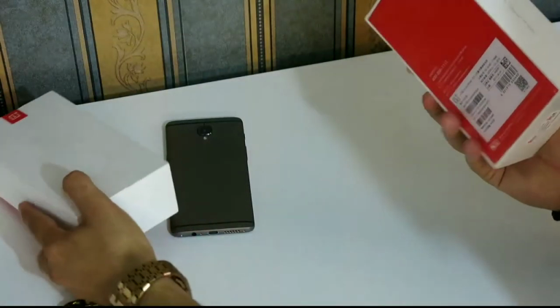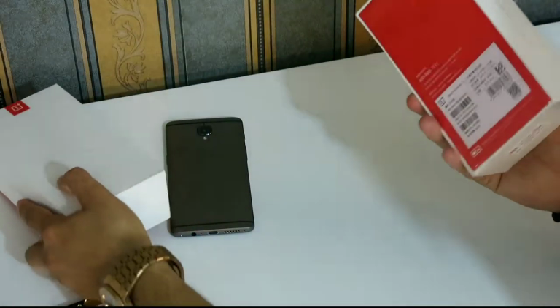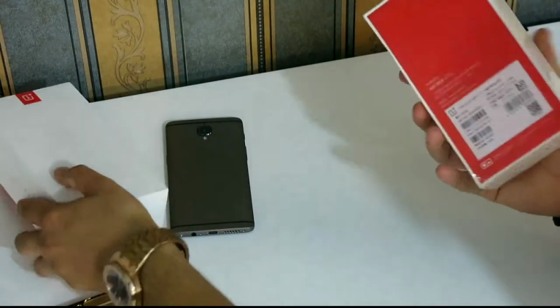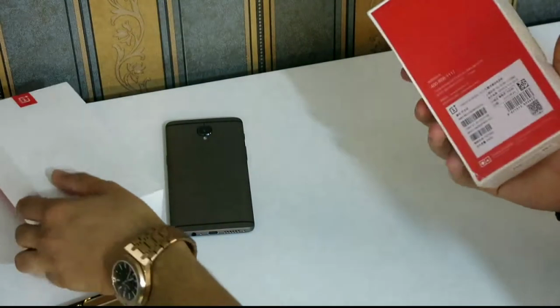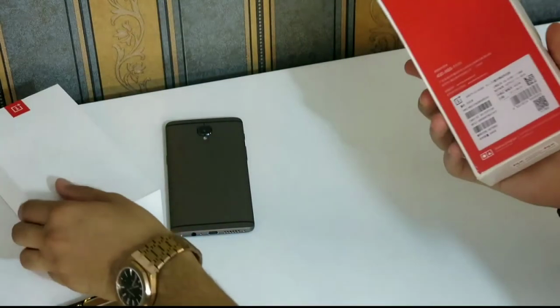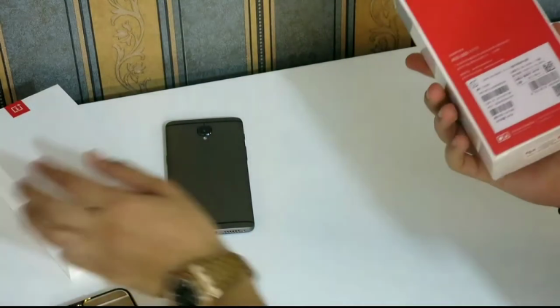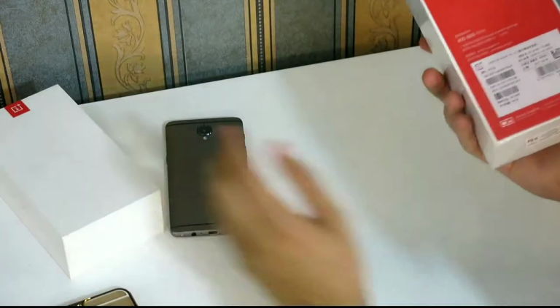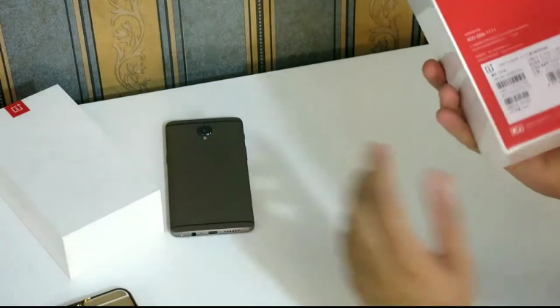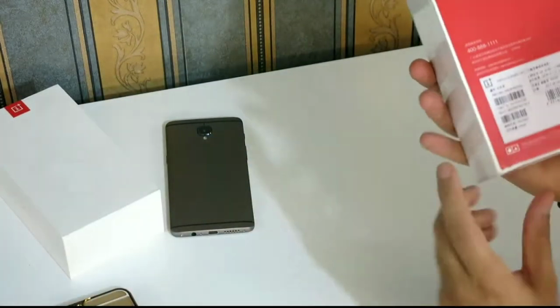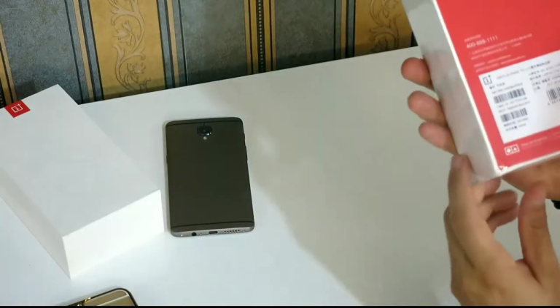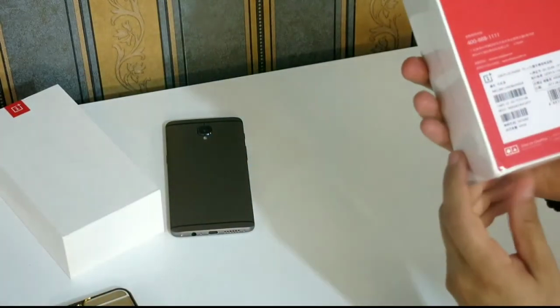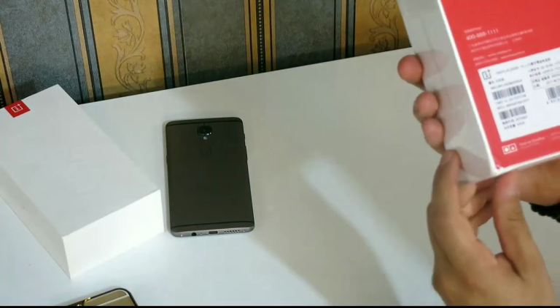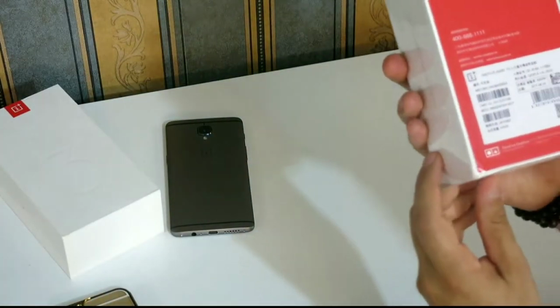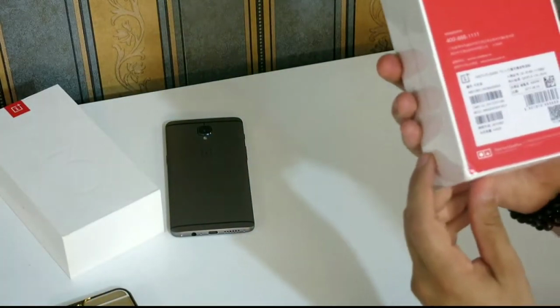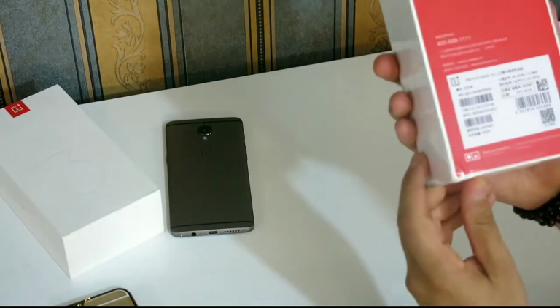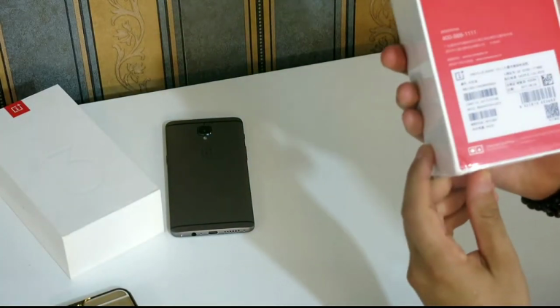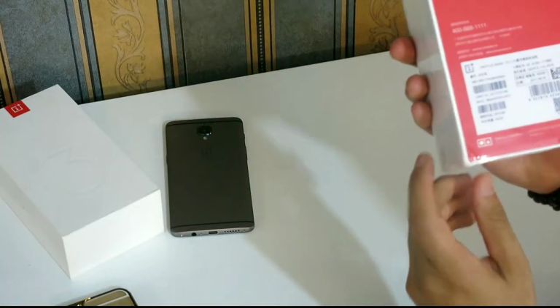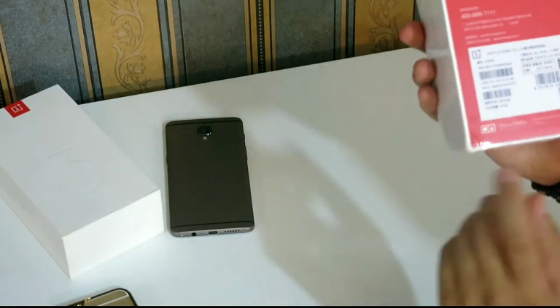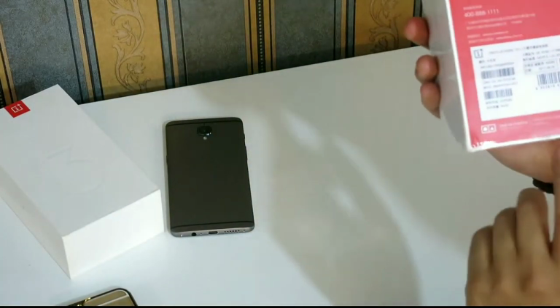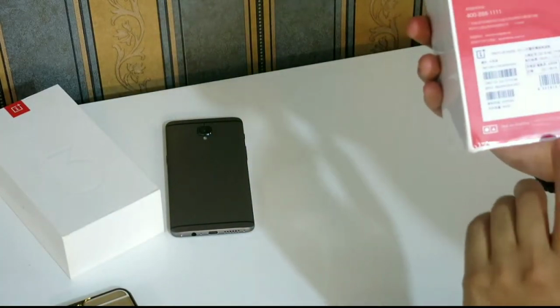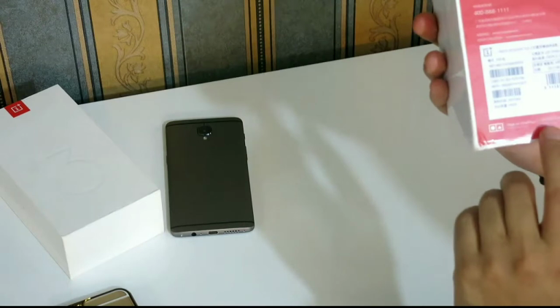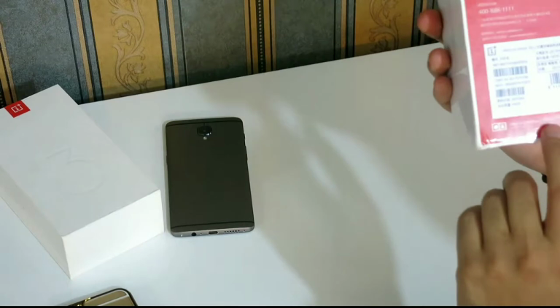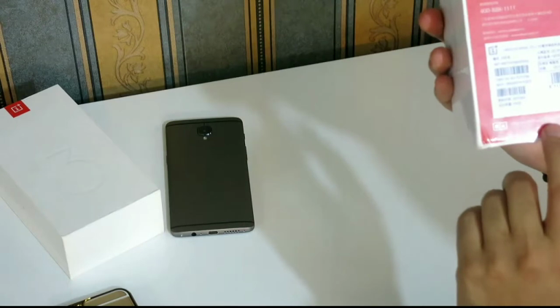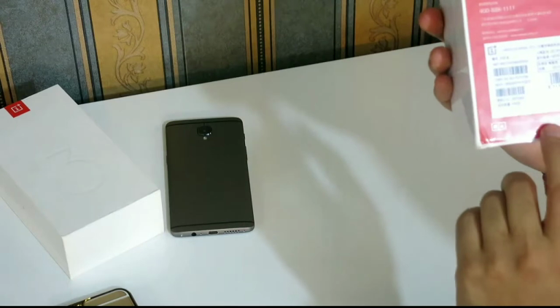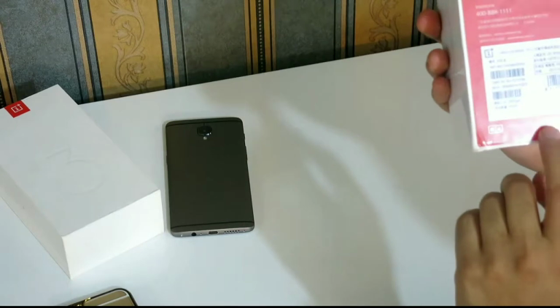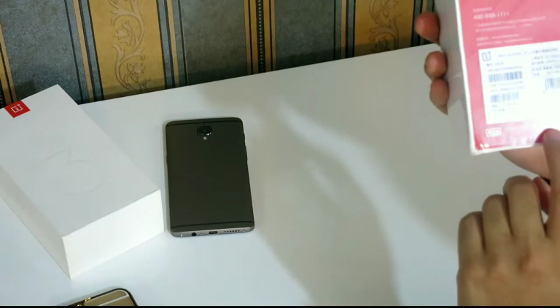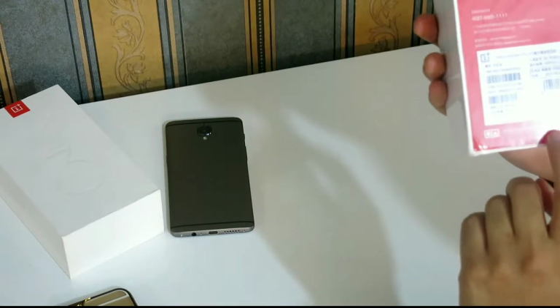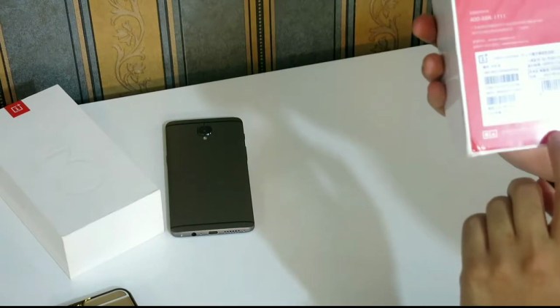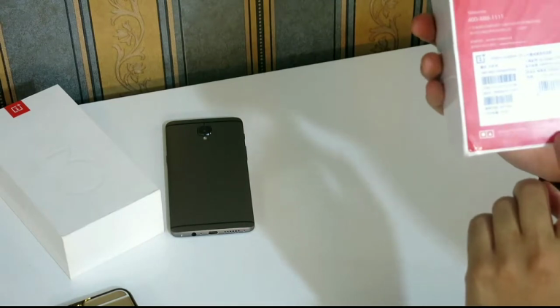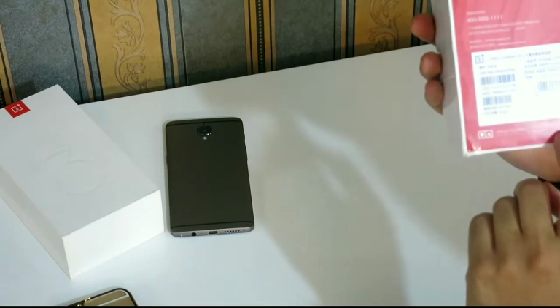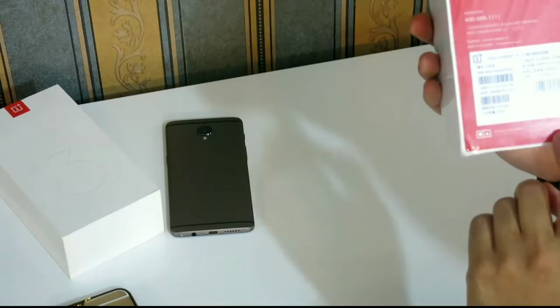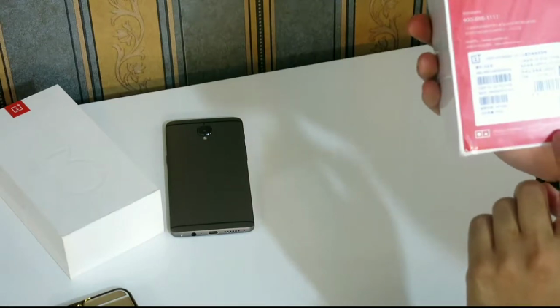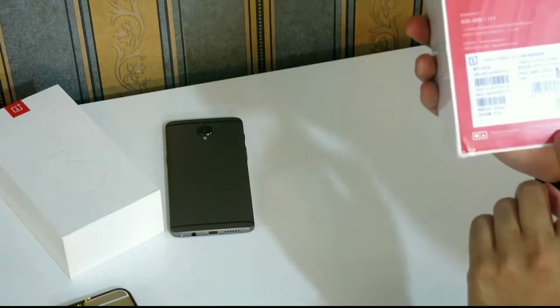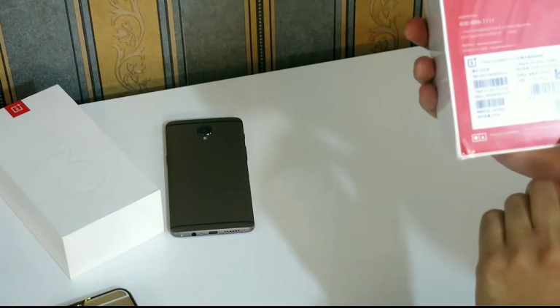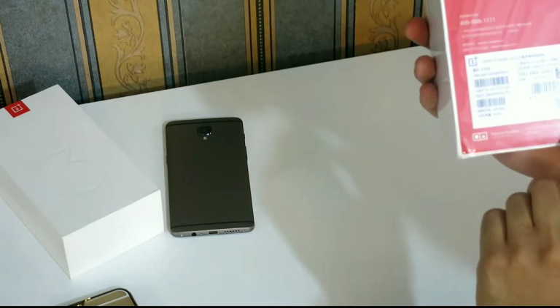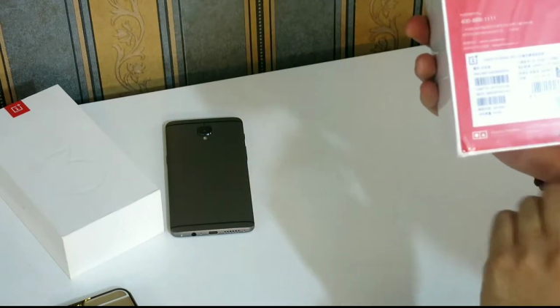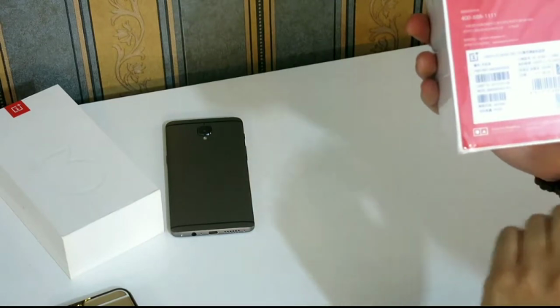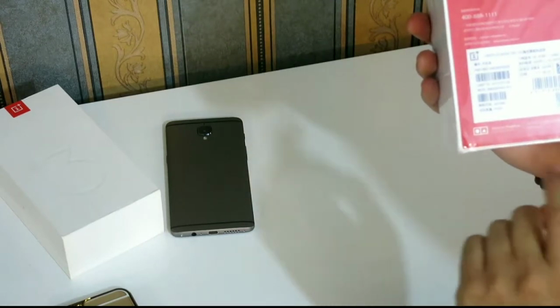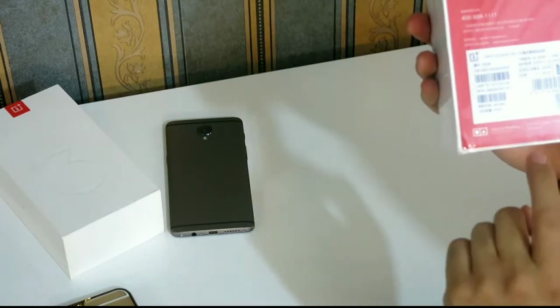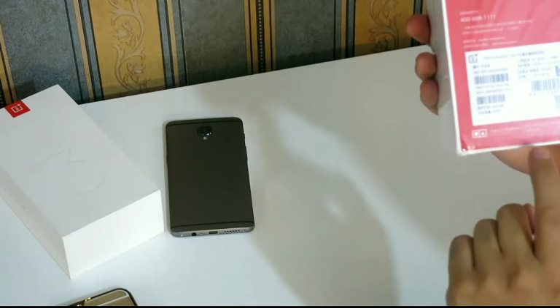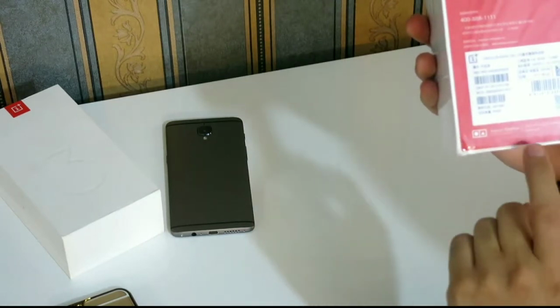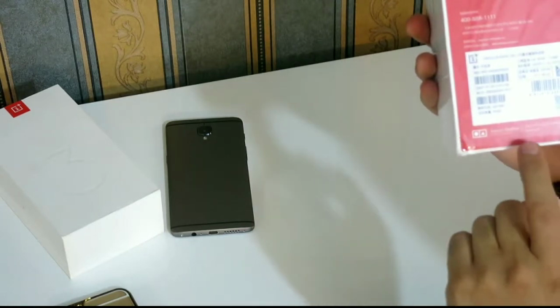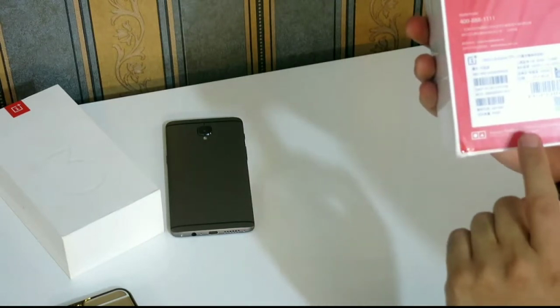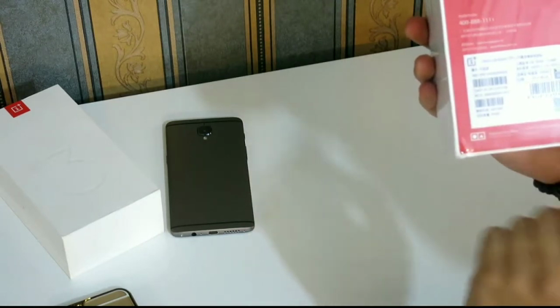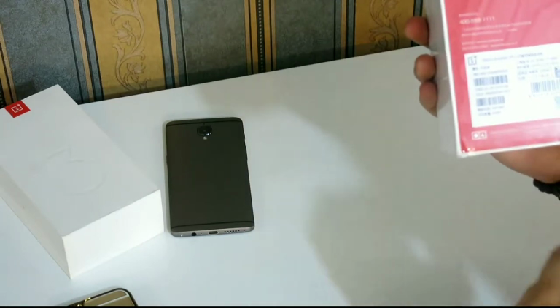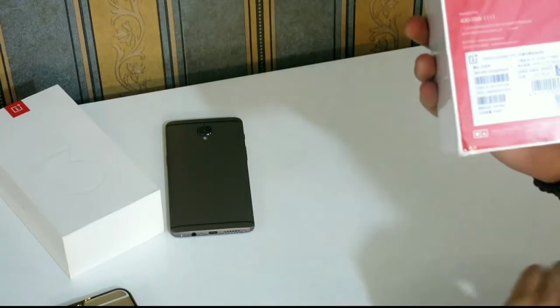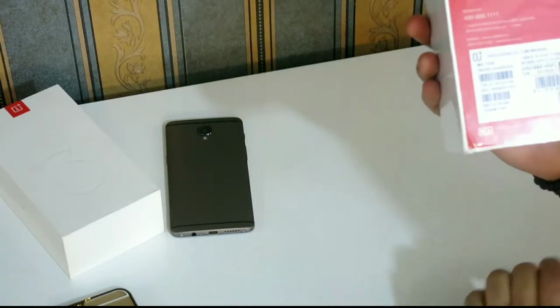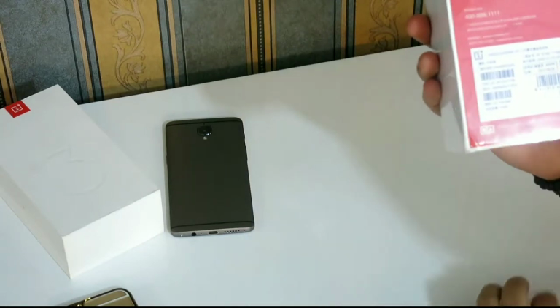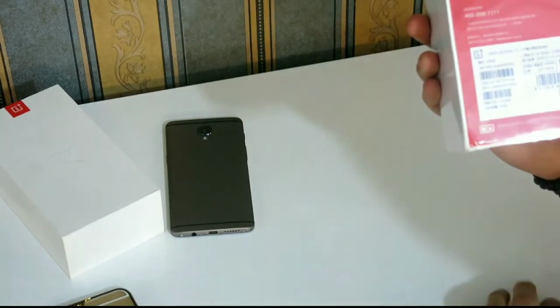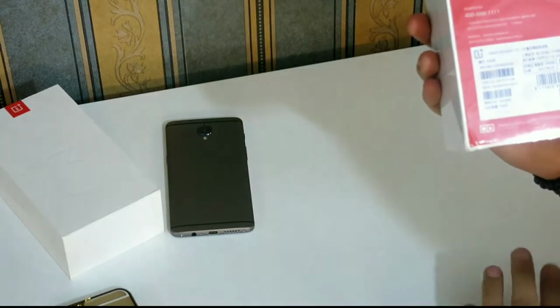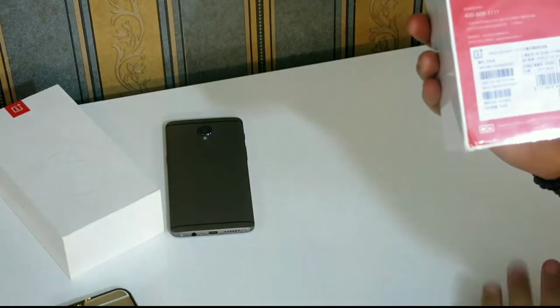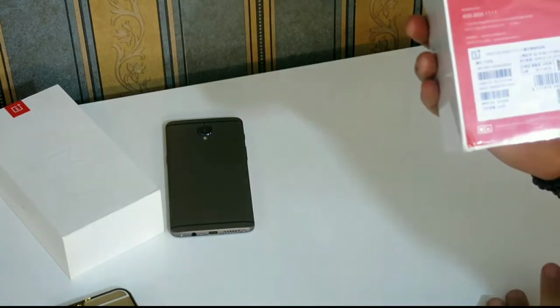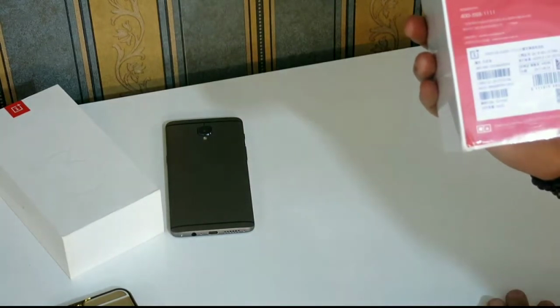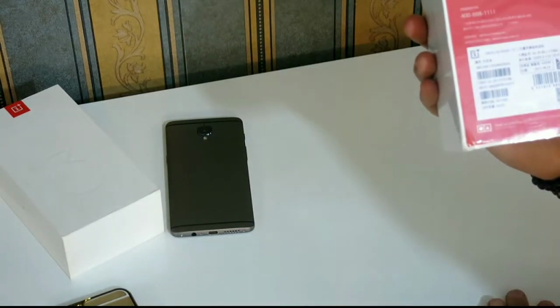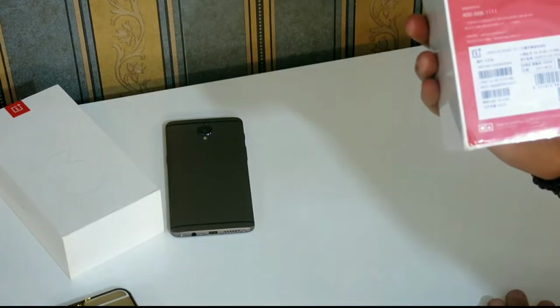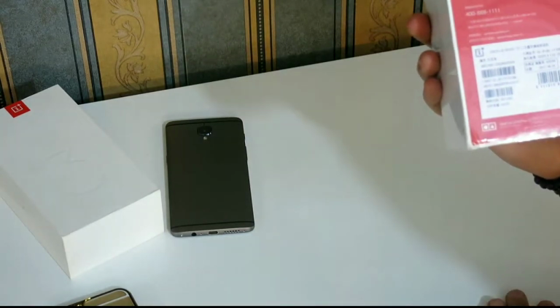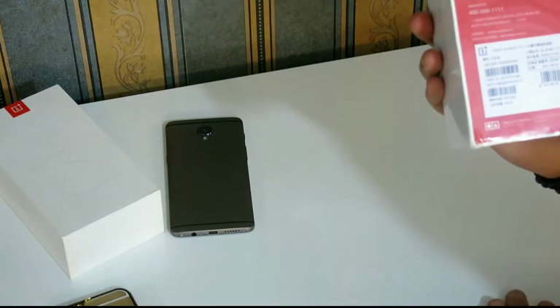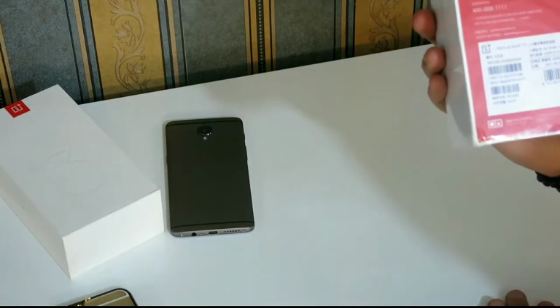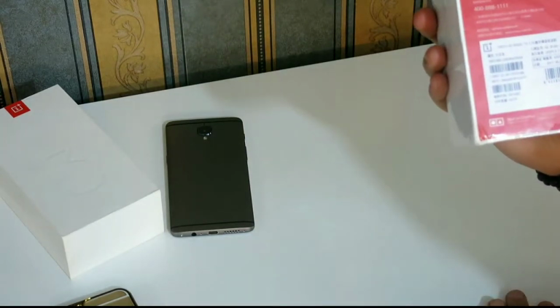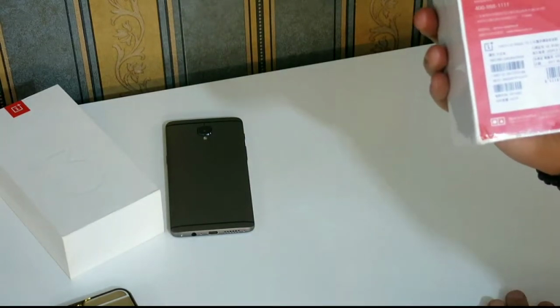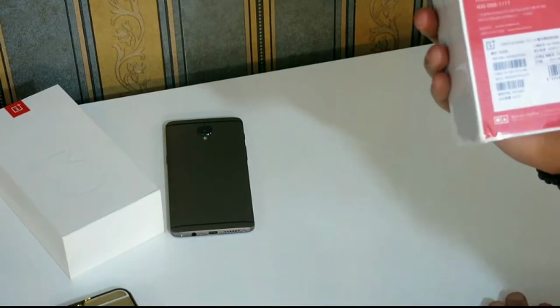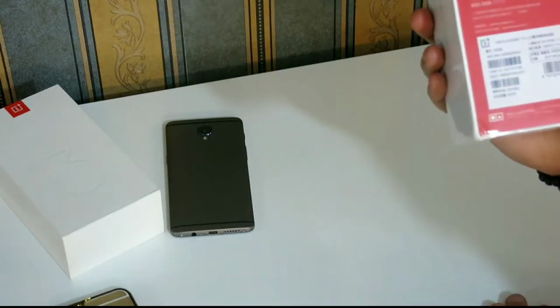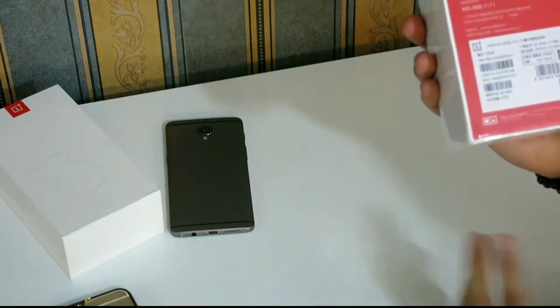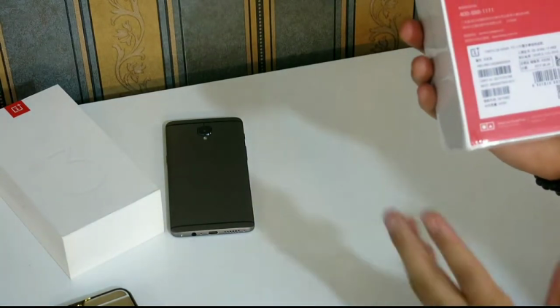But there's a sentence here I like very much: "Created together with our fans — OnePlus.cn."